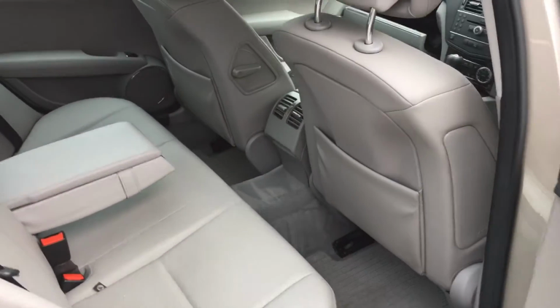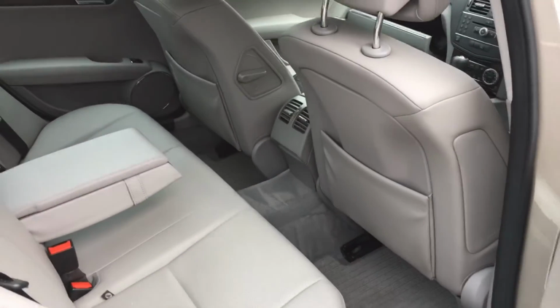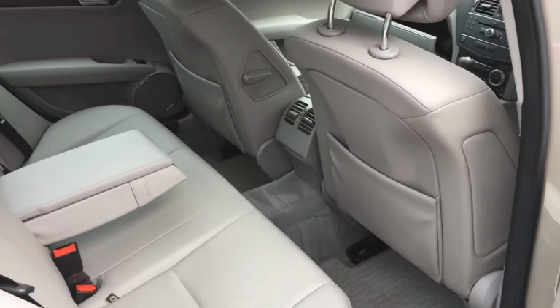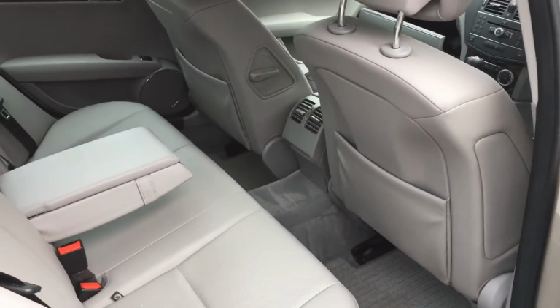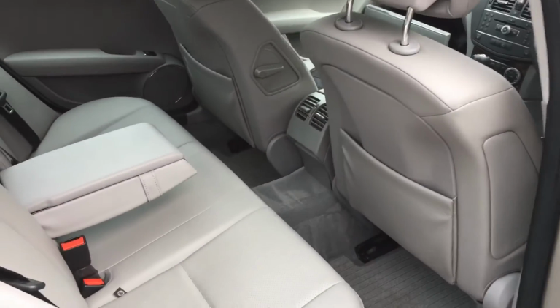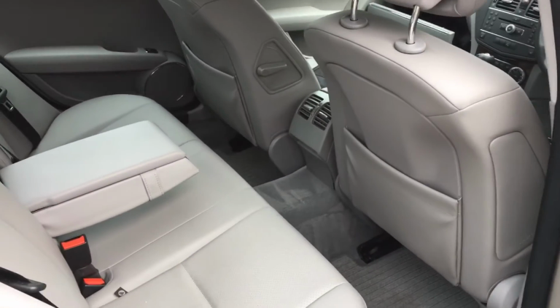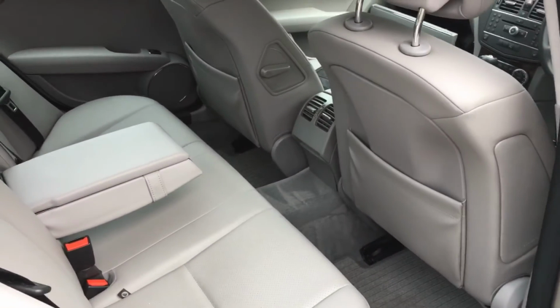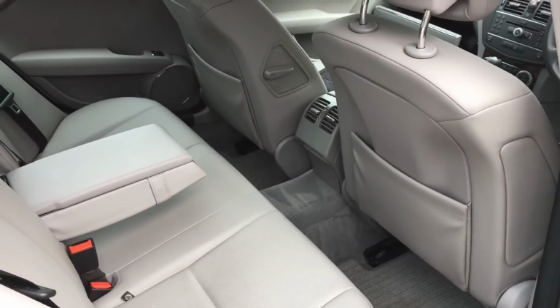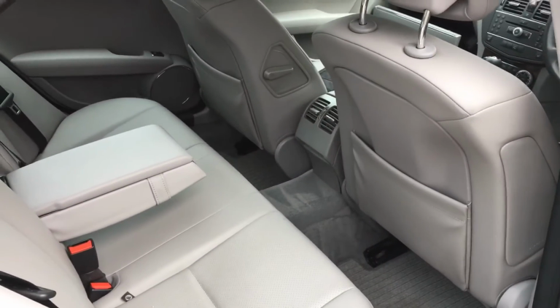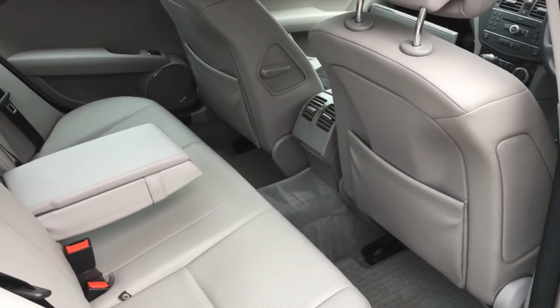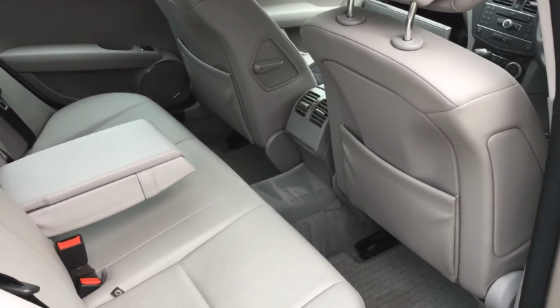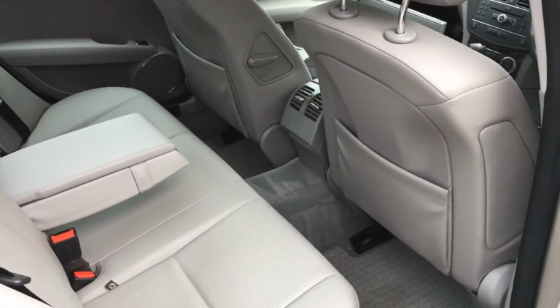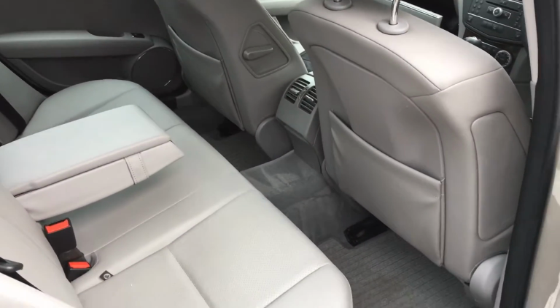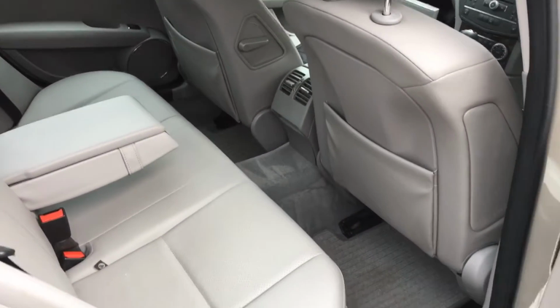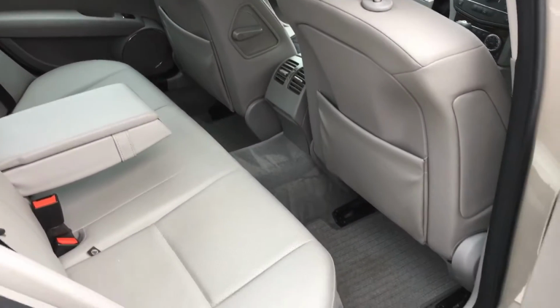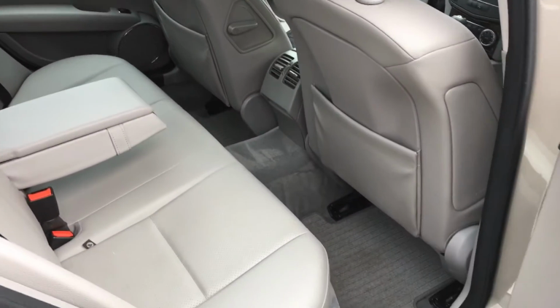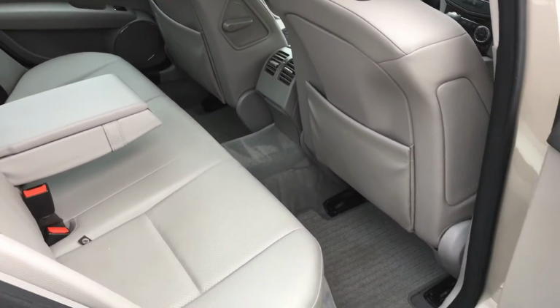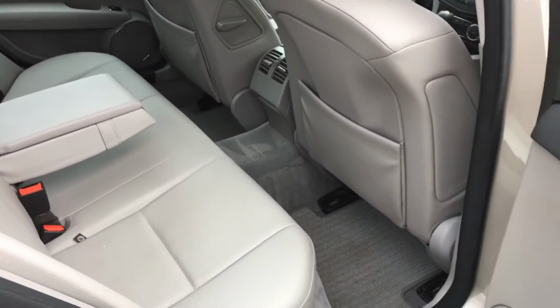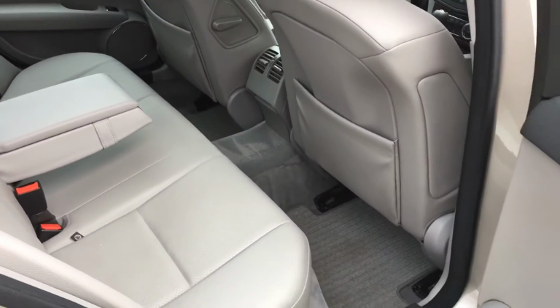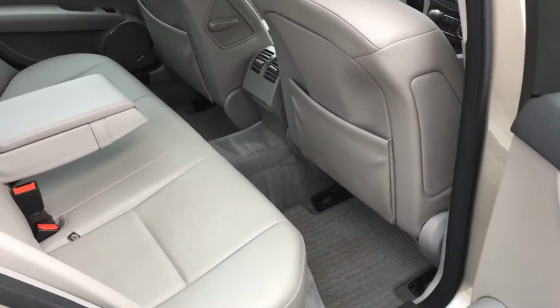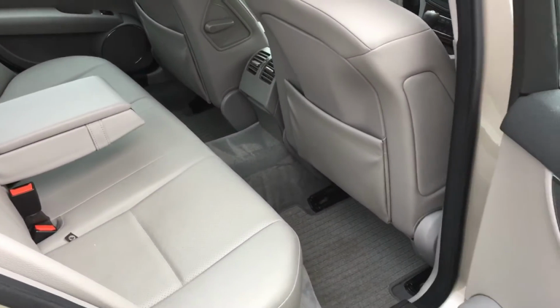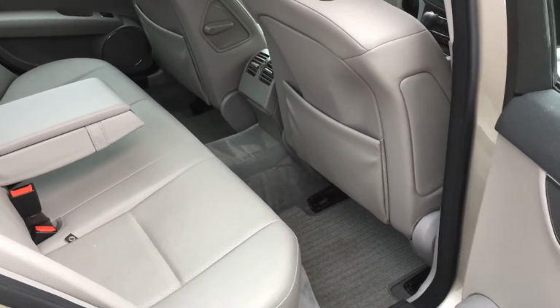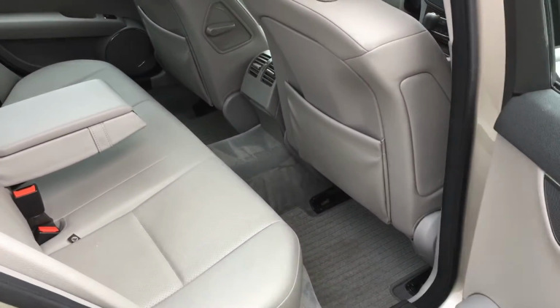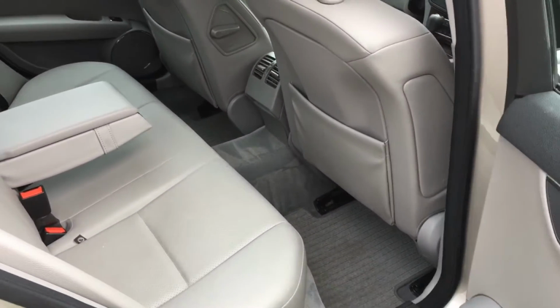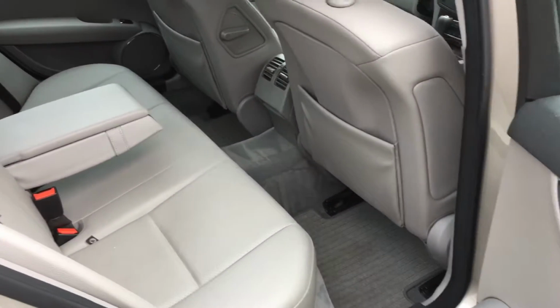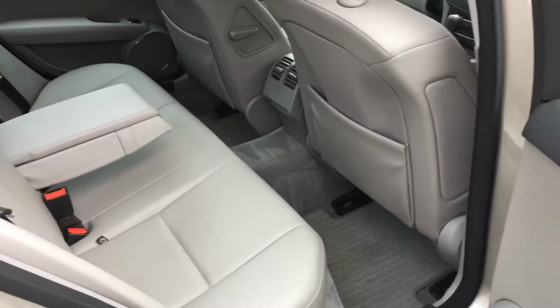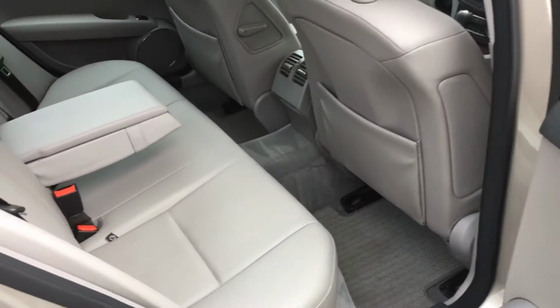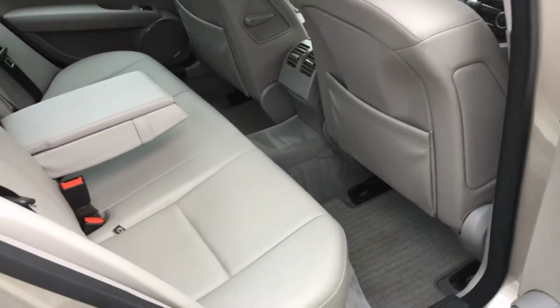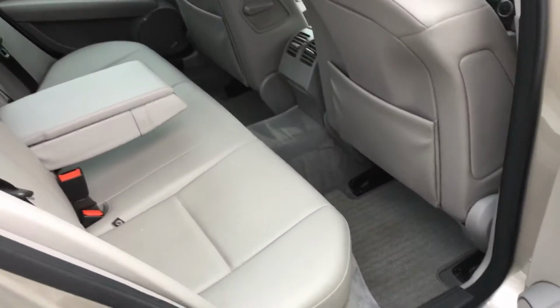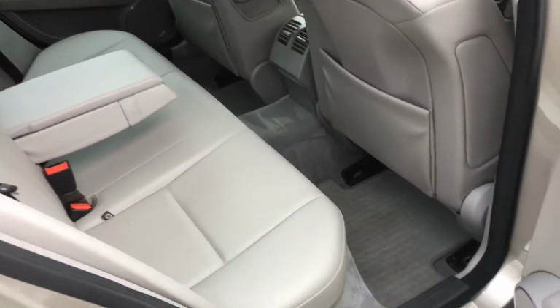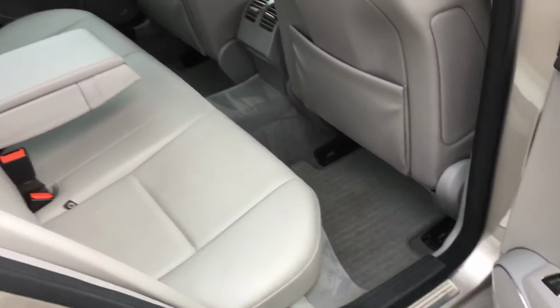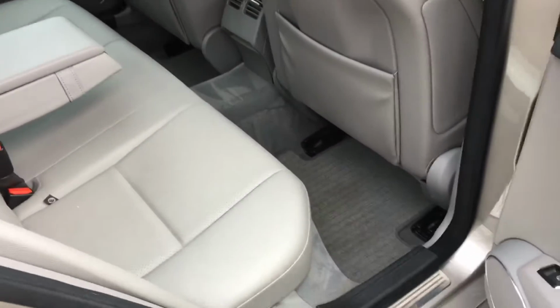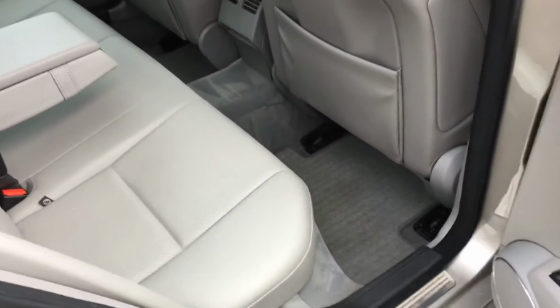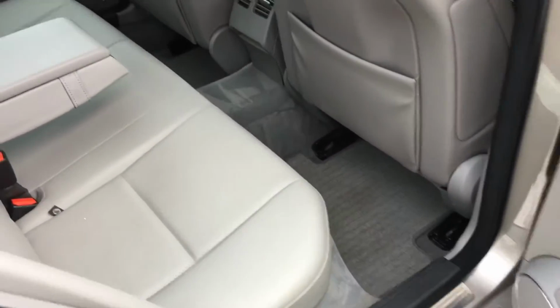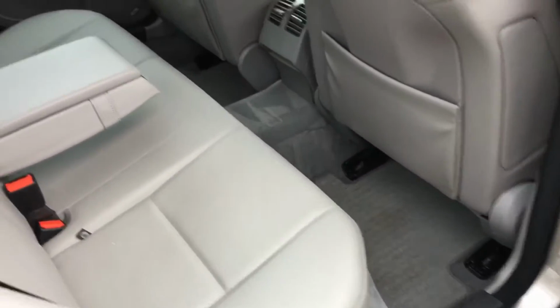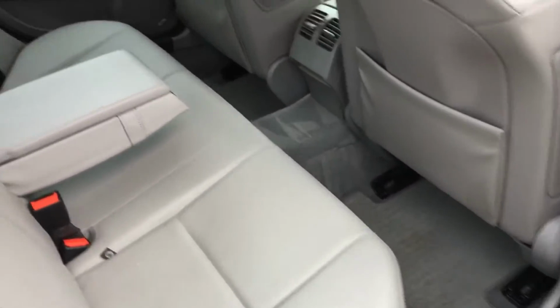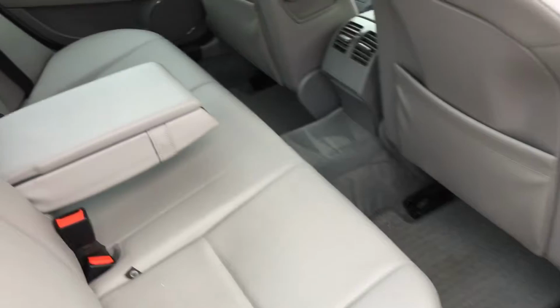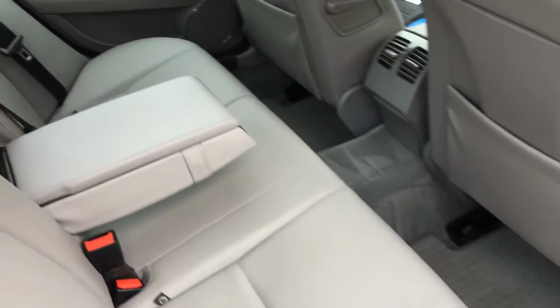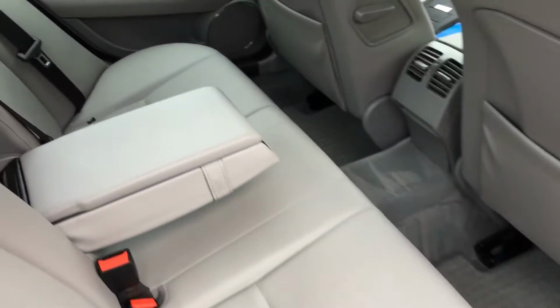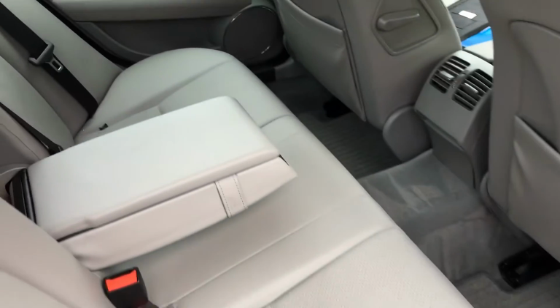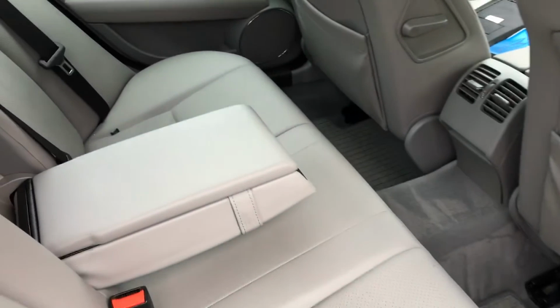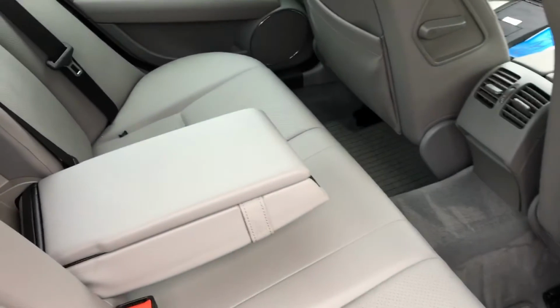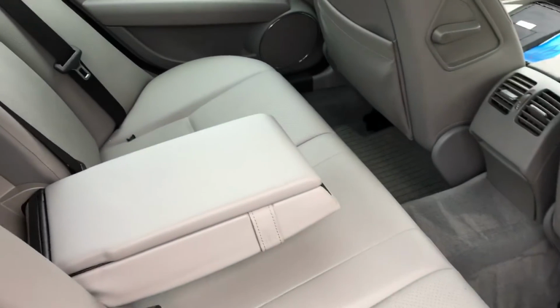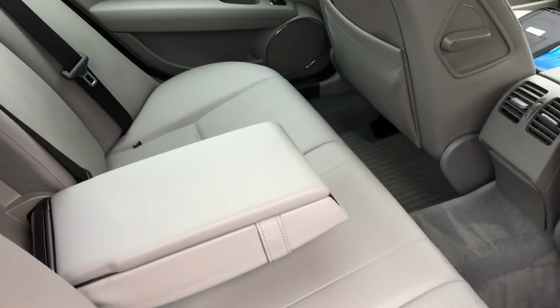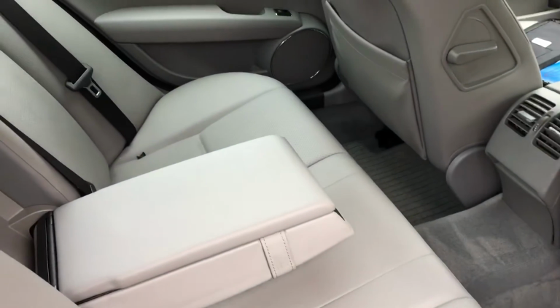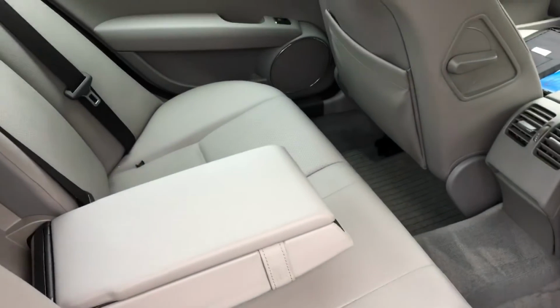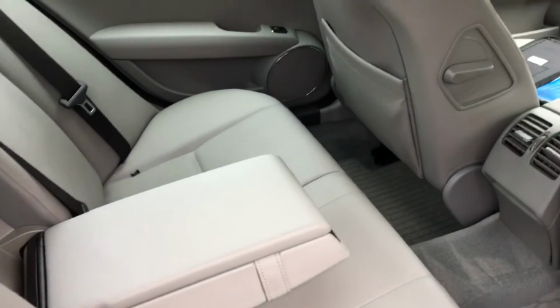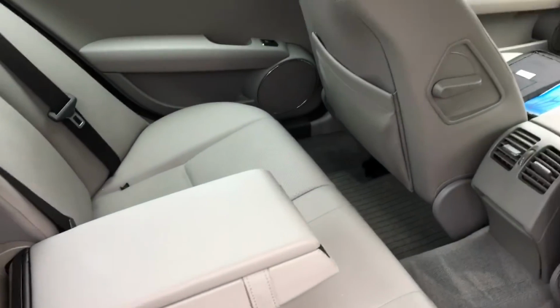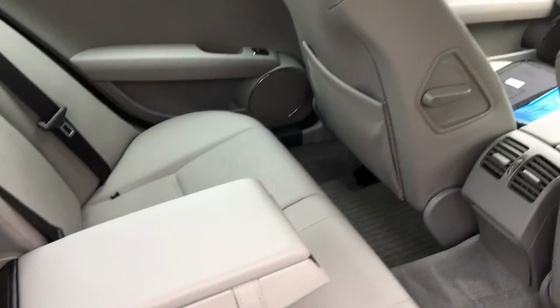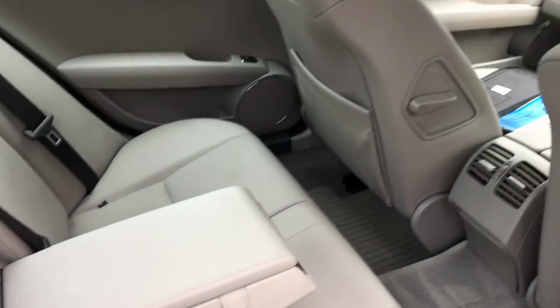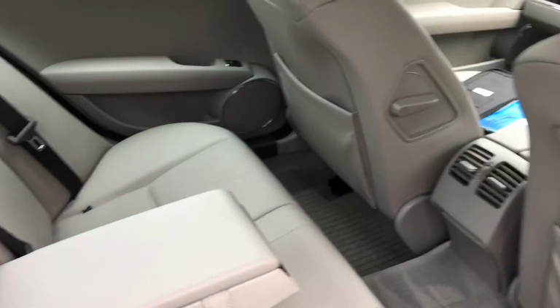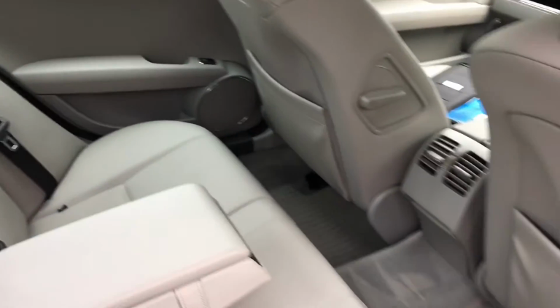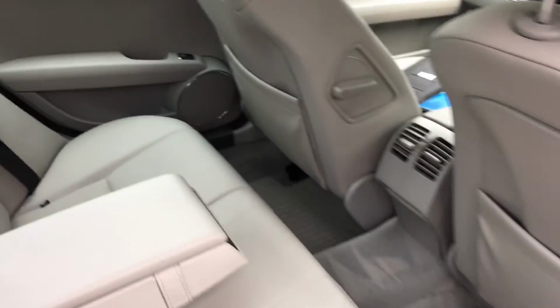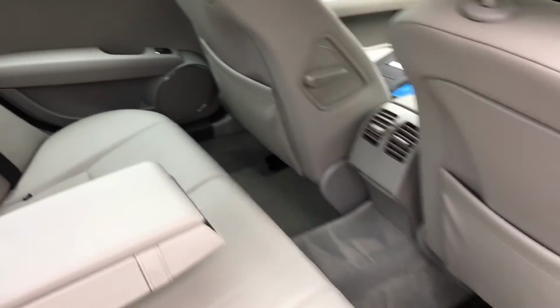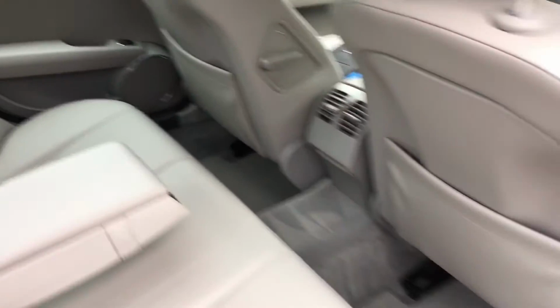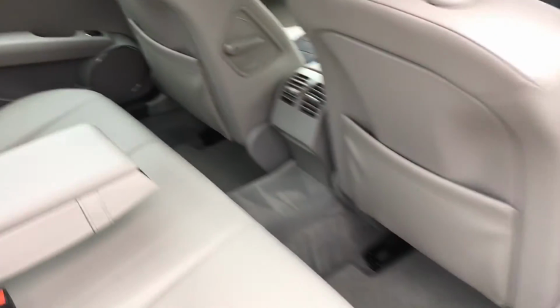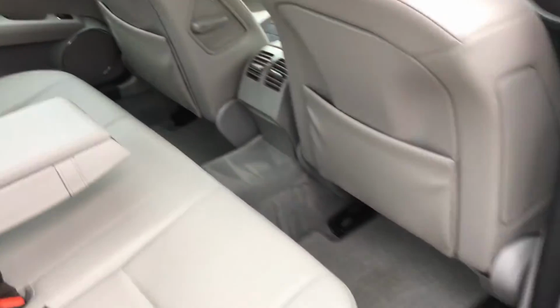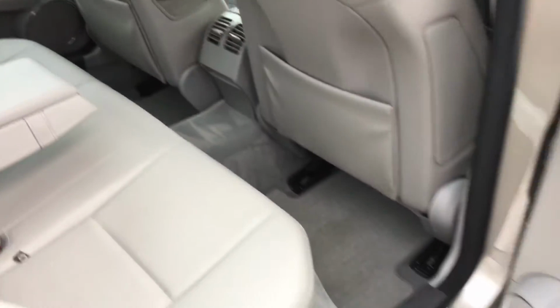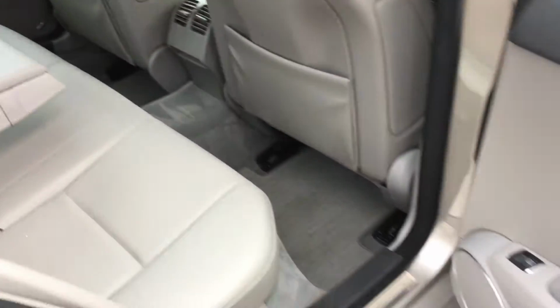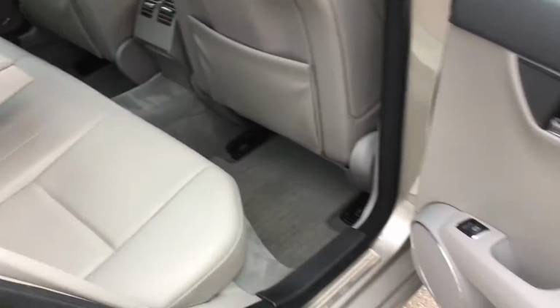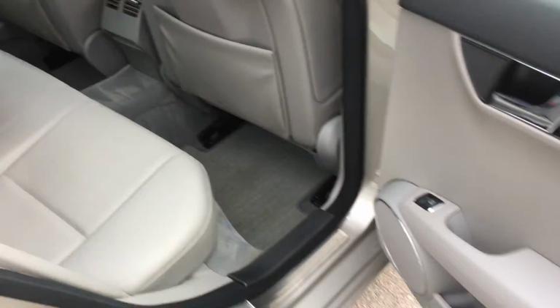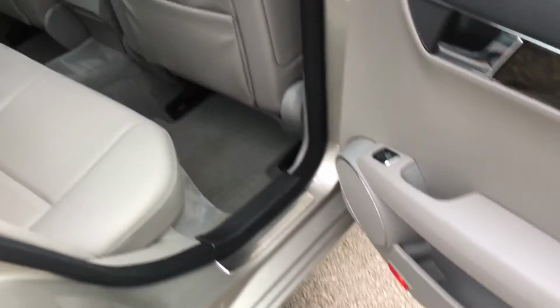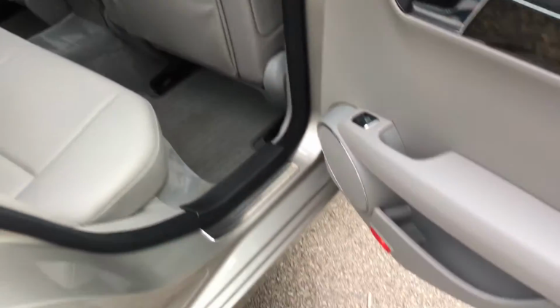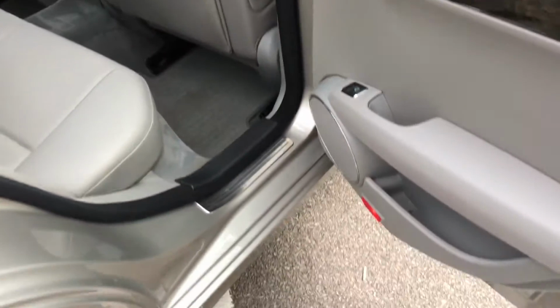Lovely and clean in the rear — in fact, I don't think those seats have ever been sat in. They were lovely and clean when it came in and we have fully valeted the car.